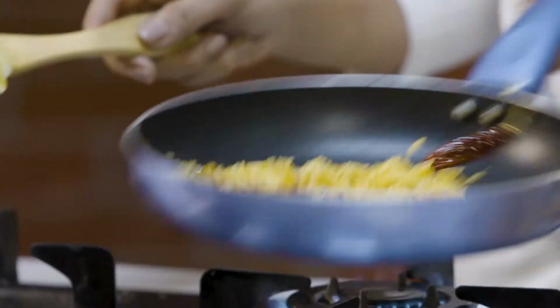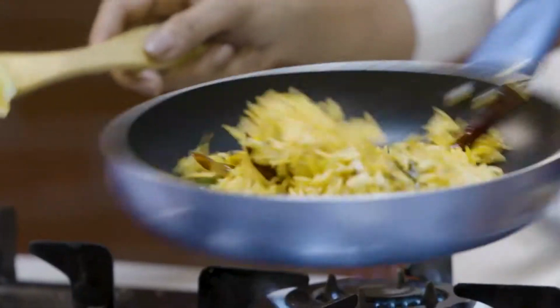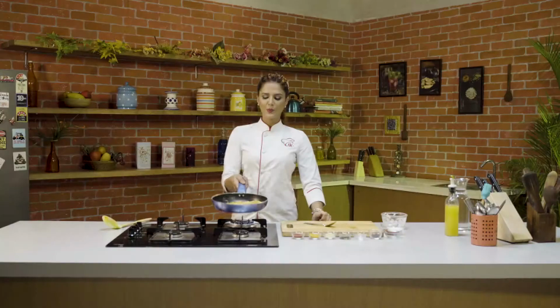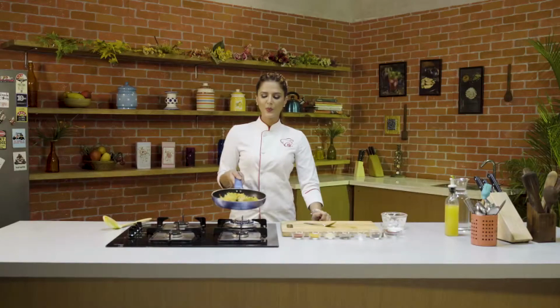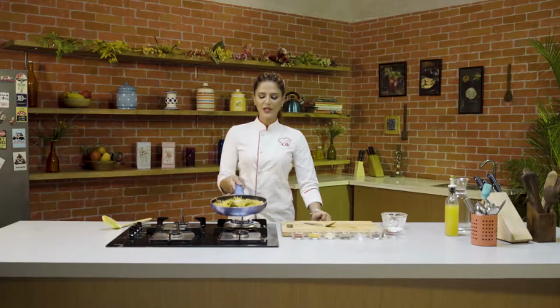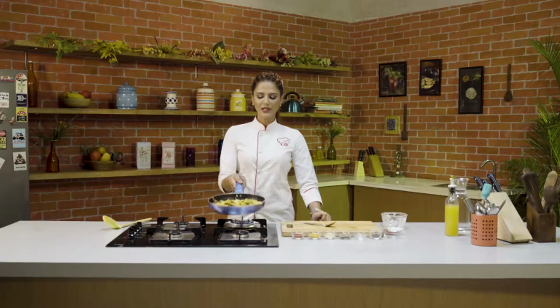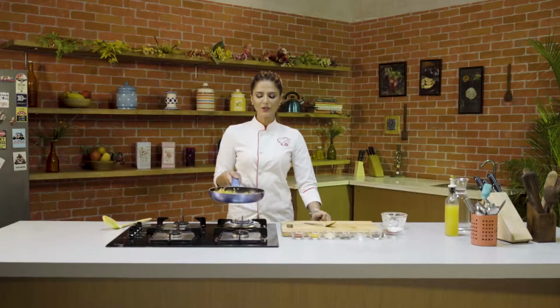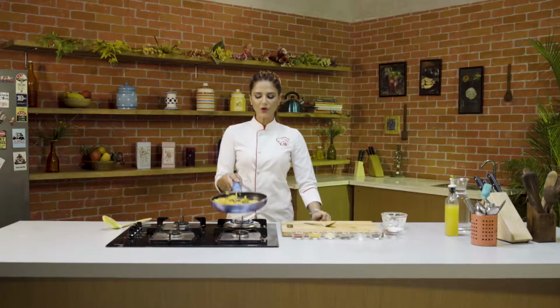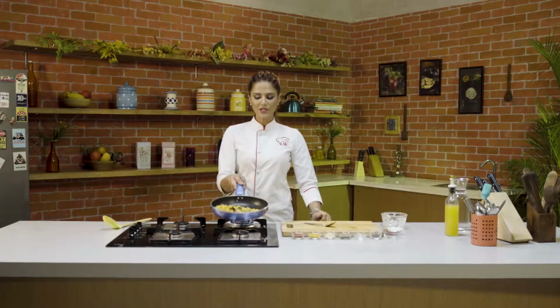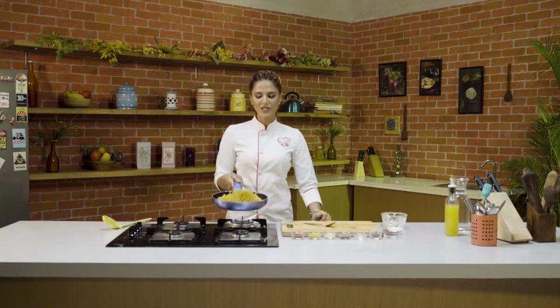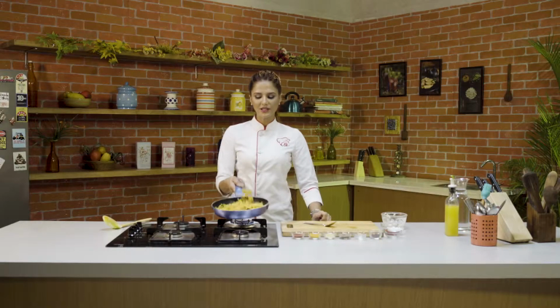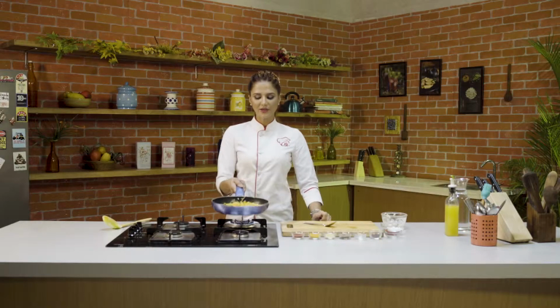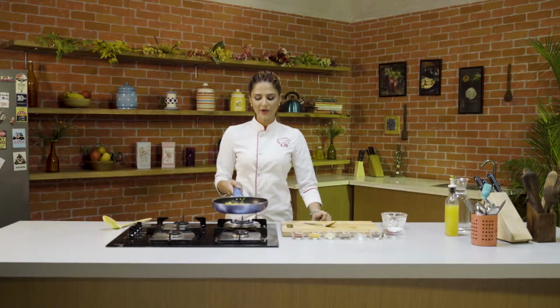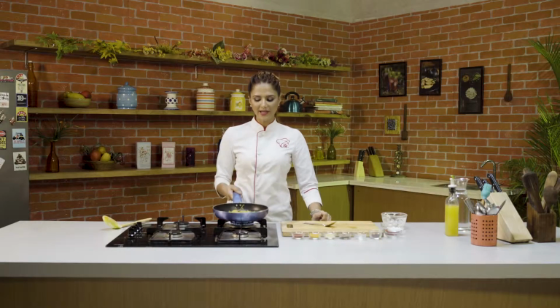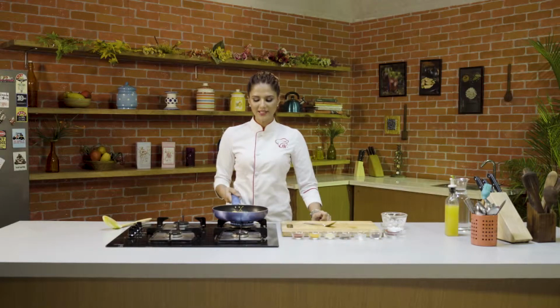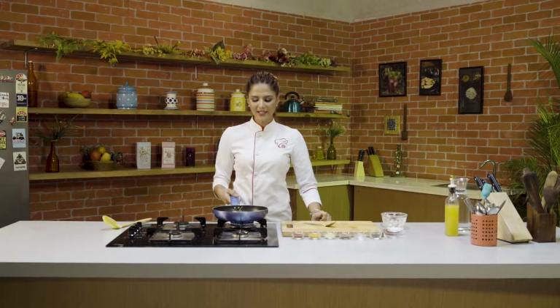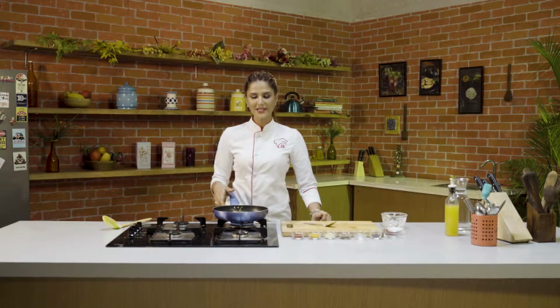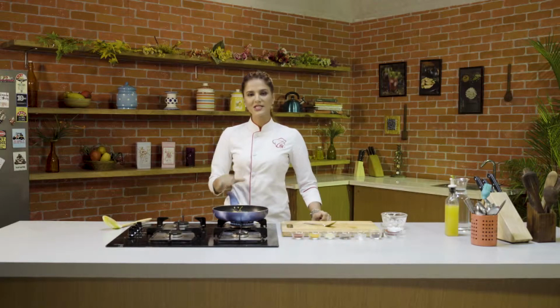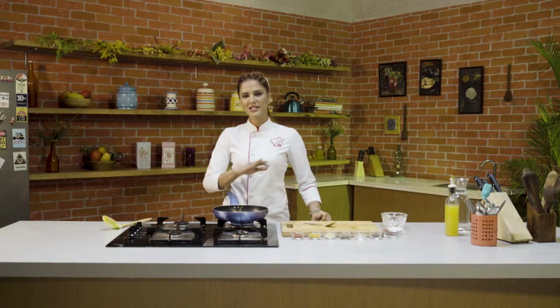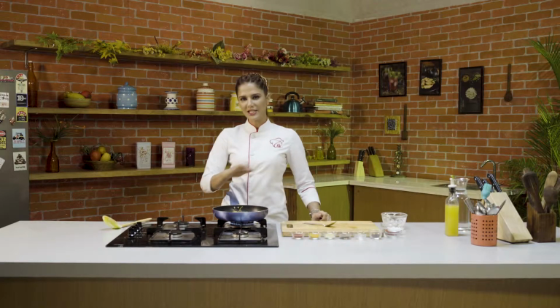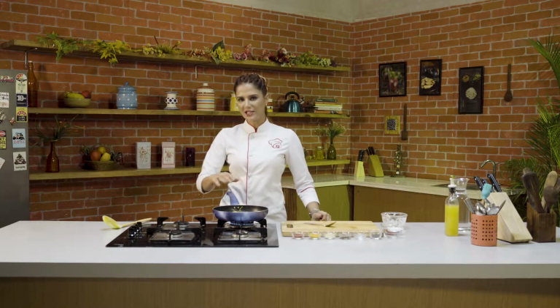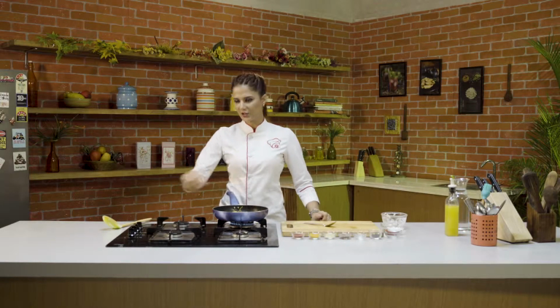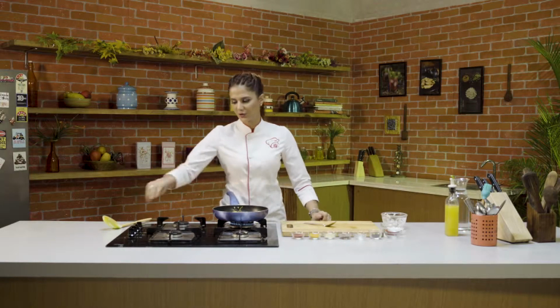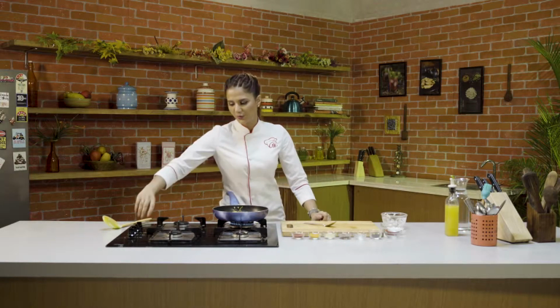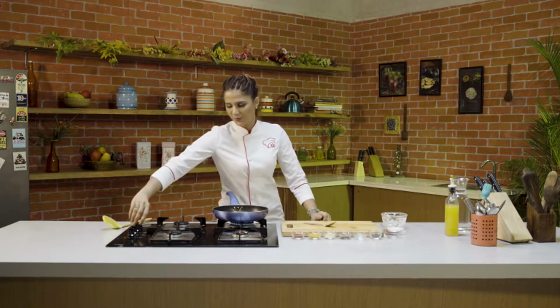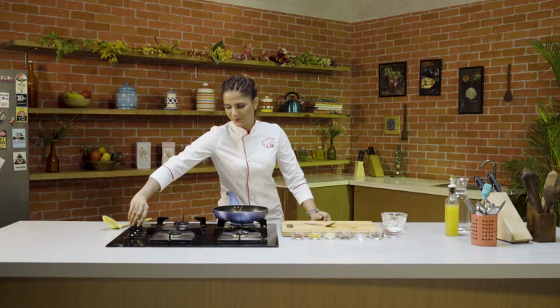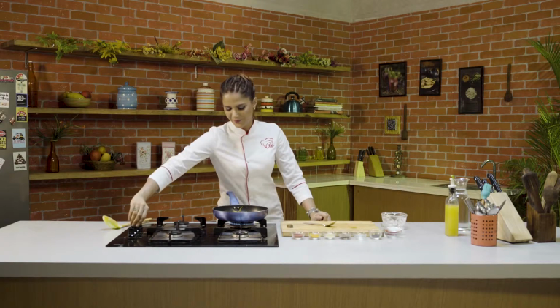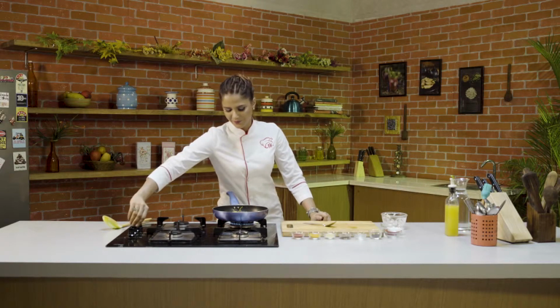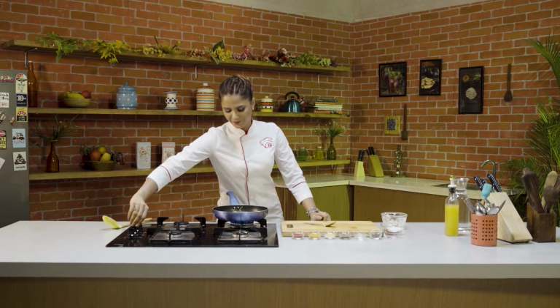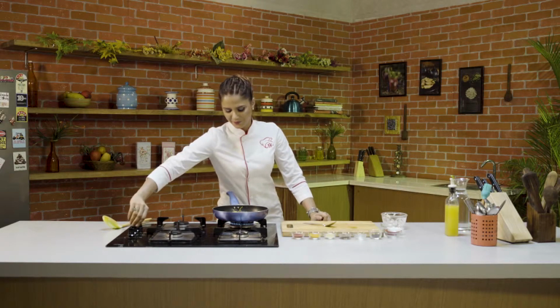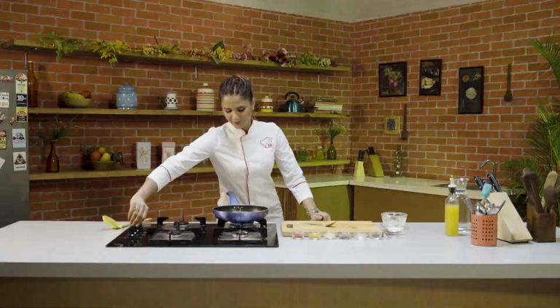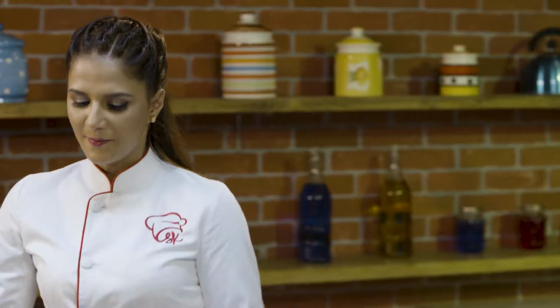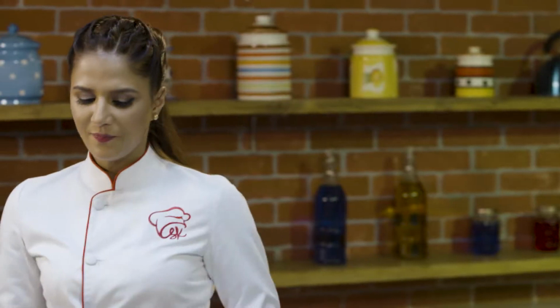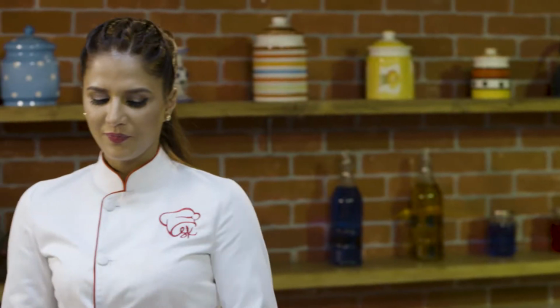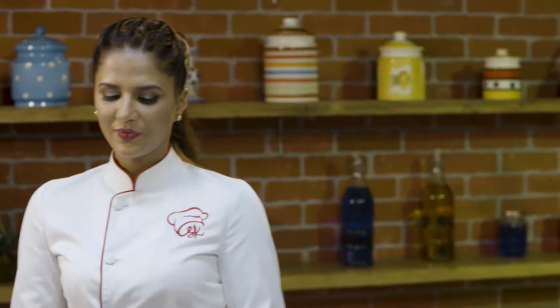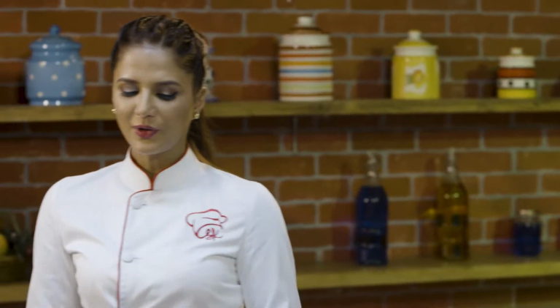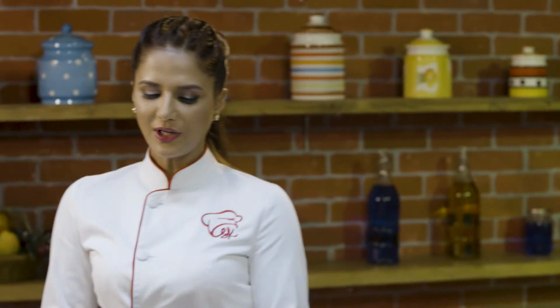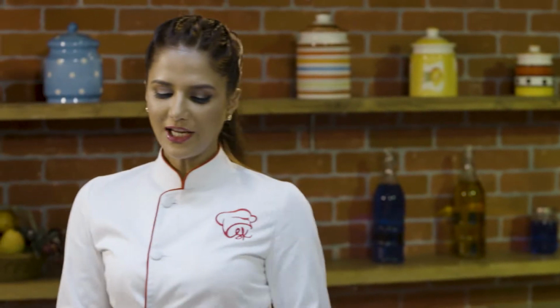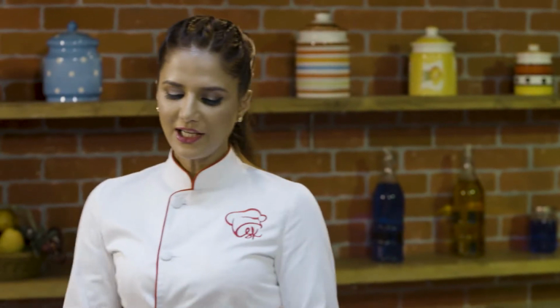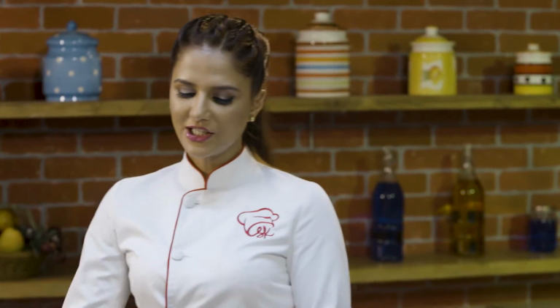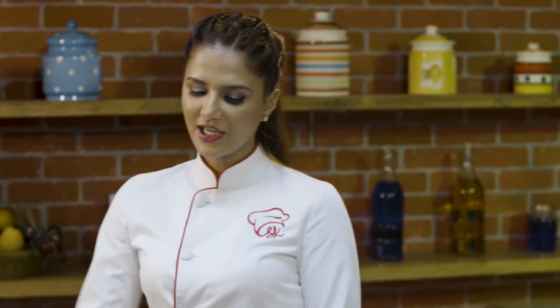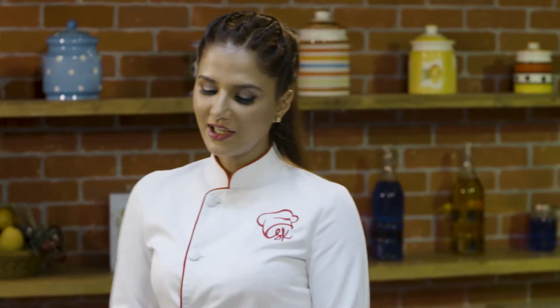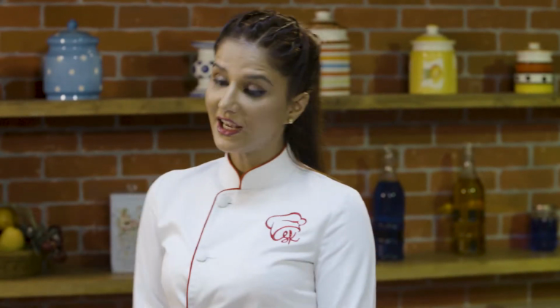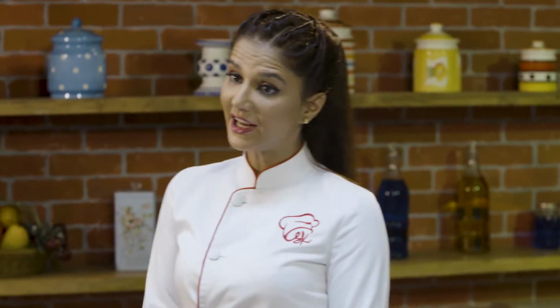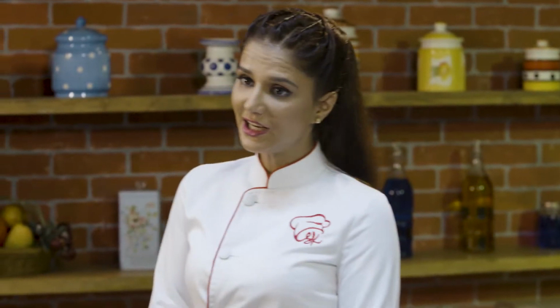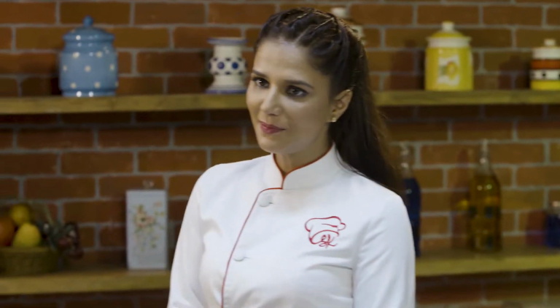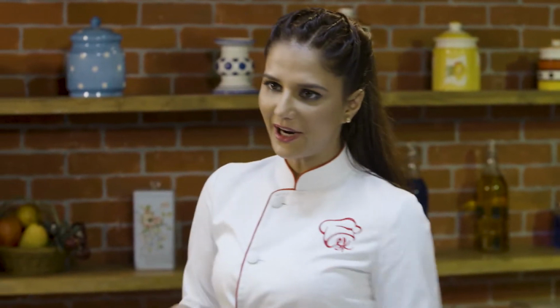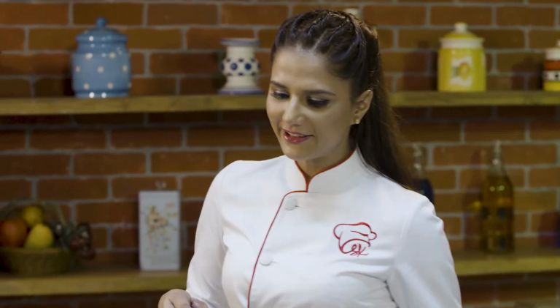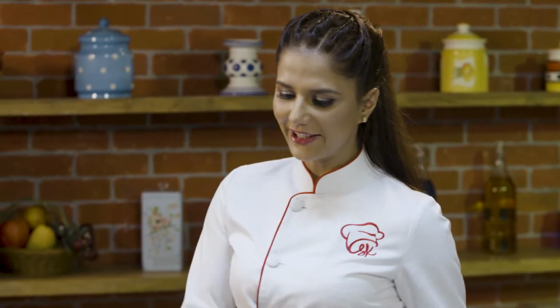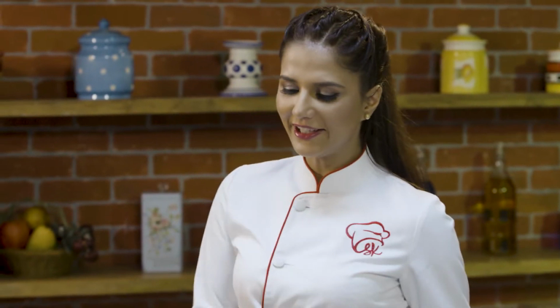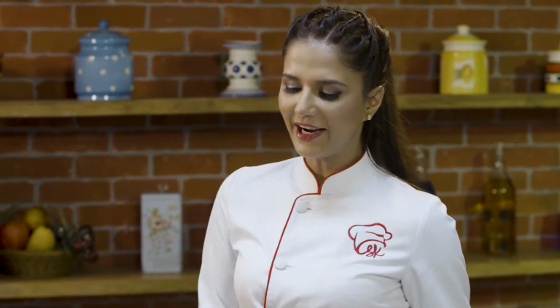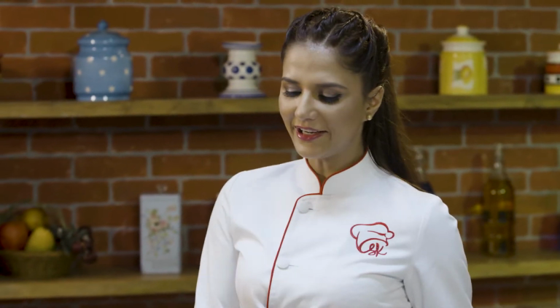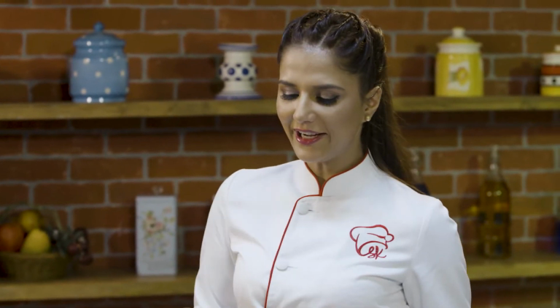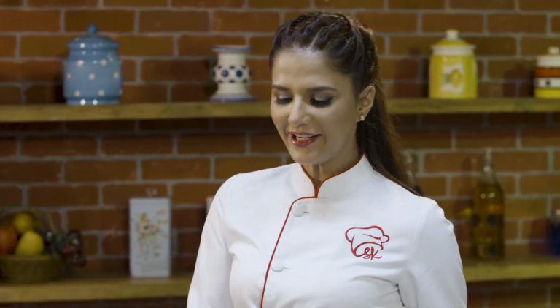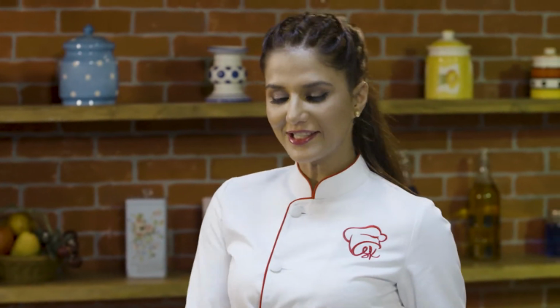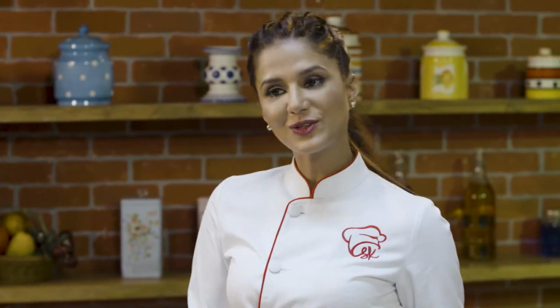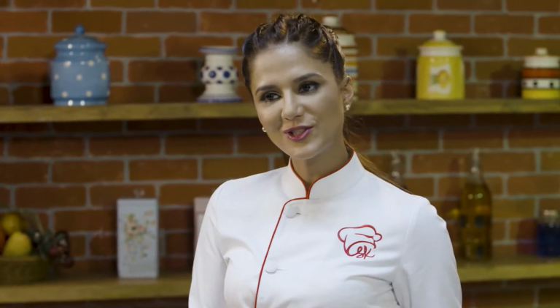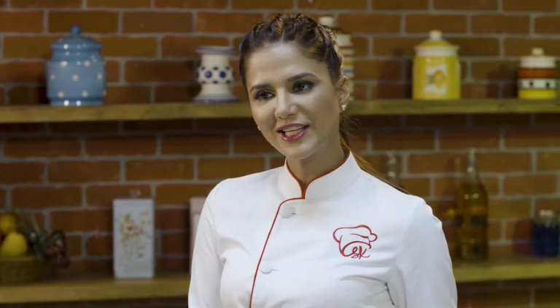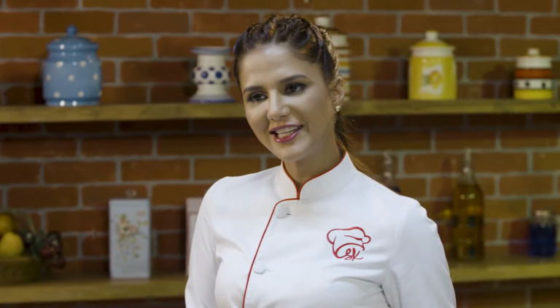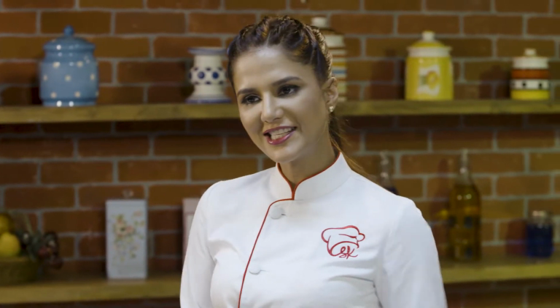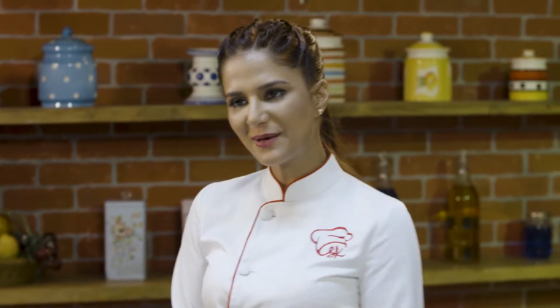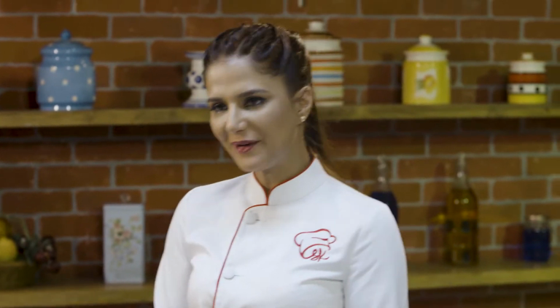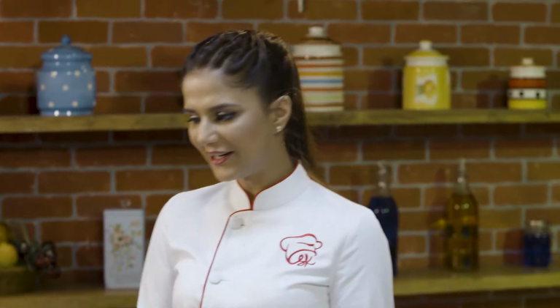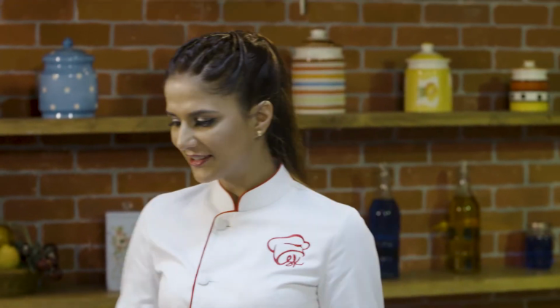We will cook till the rice gets heated through. So the curry bhat is ready — let's plate it quickly.